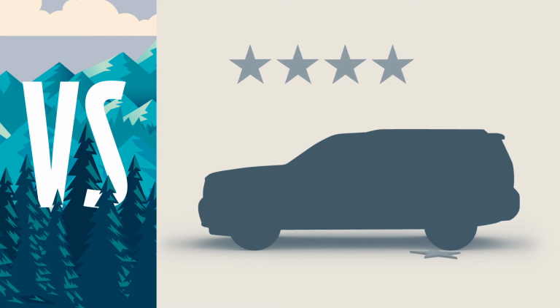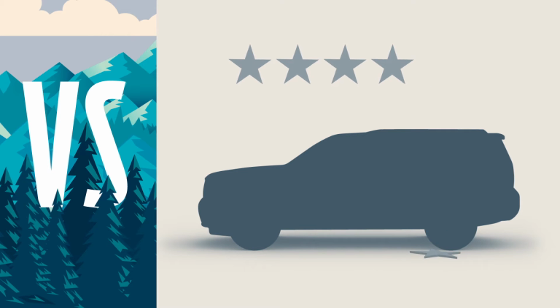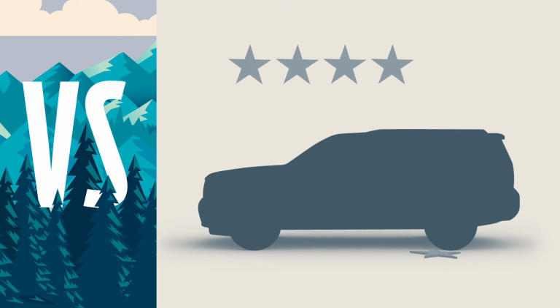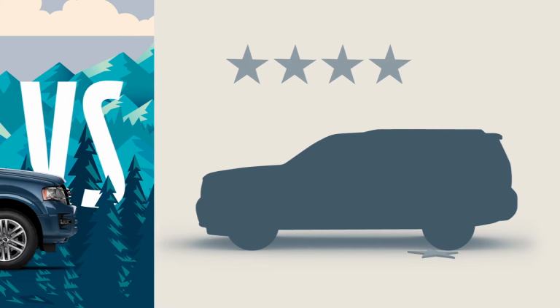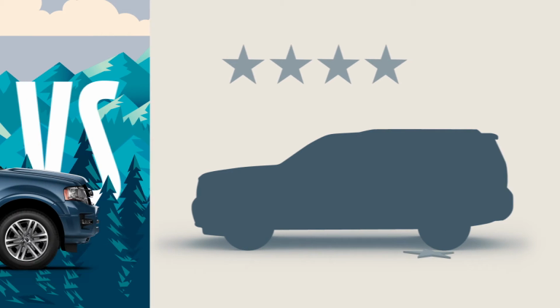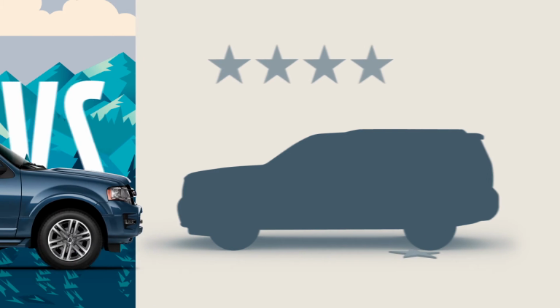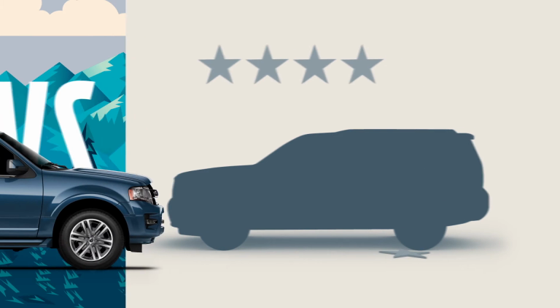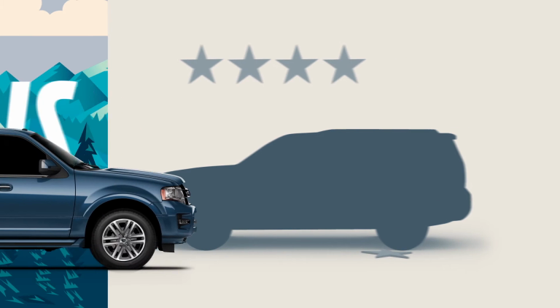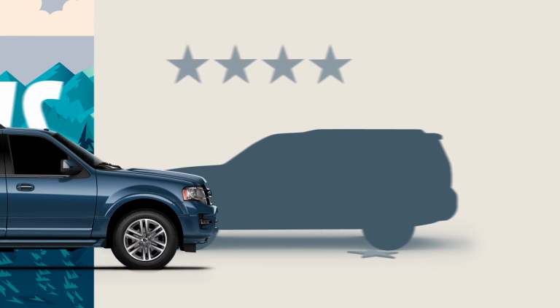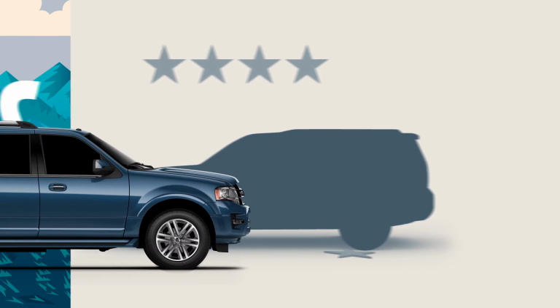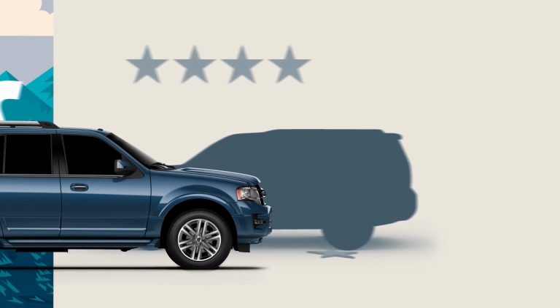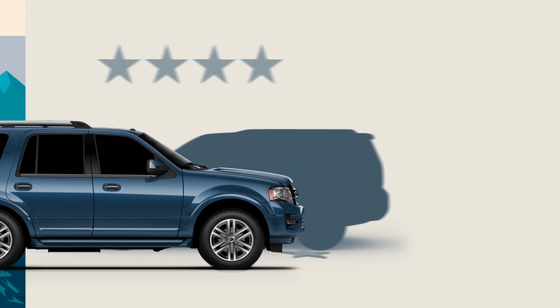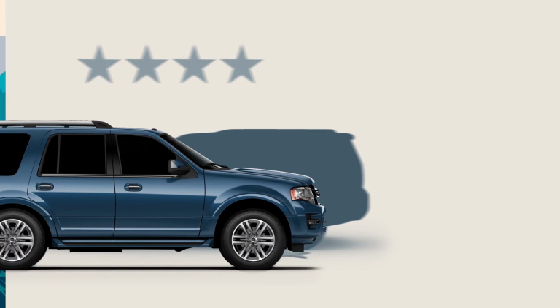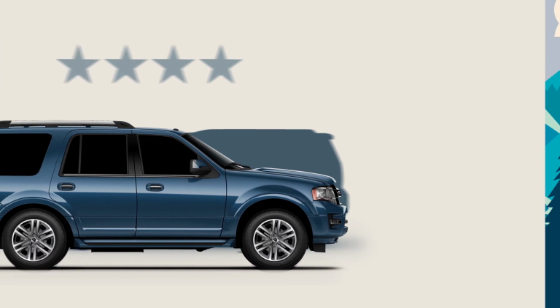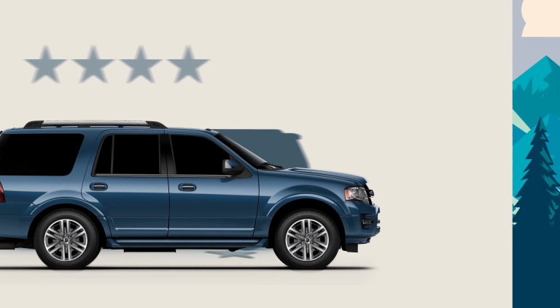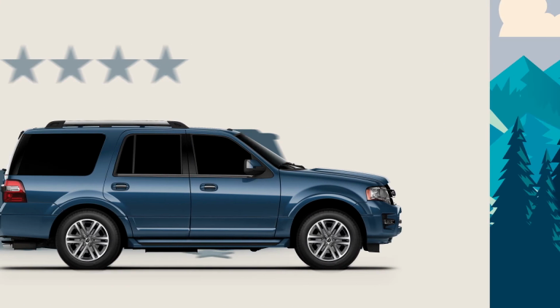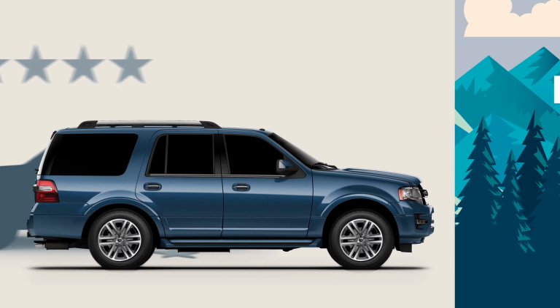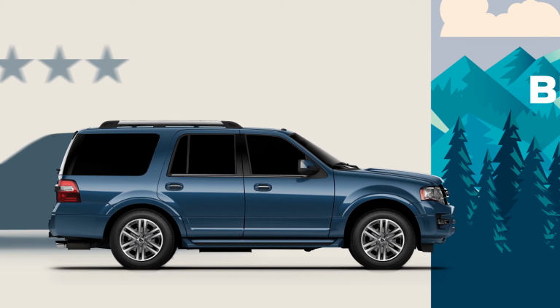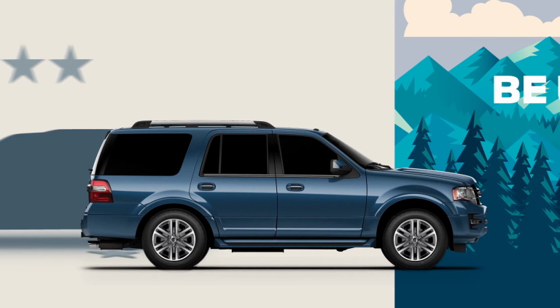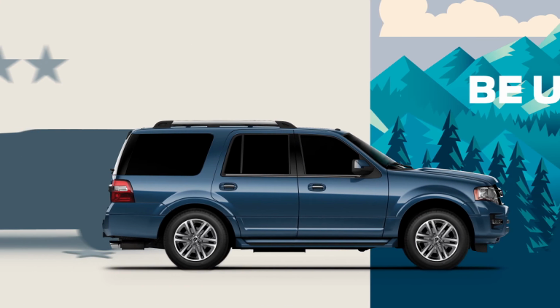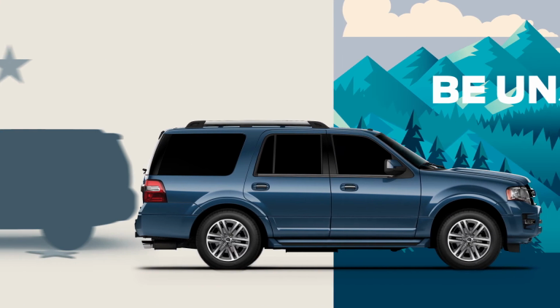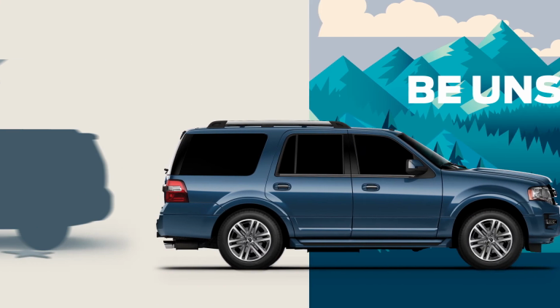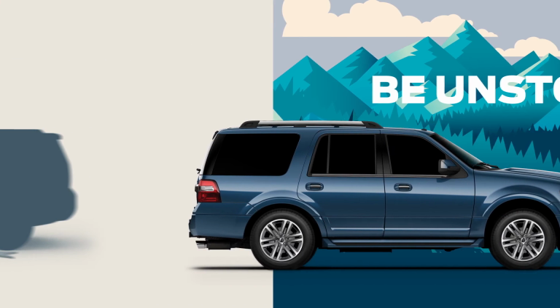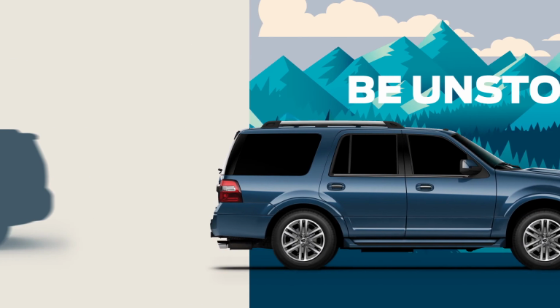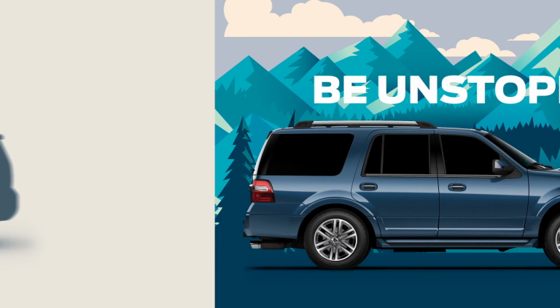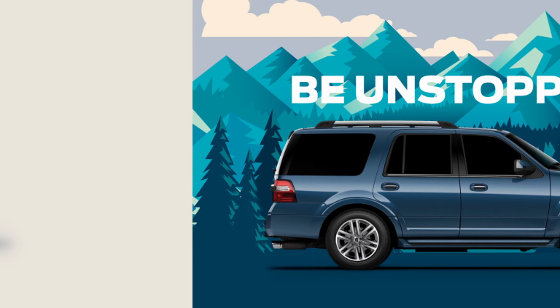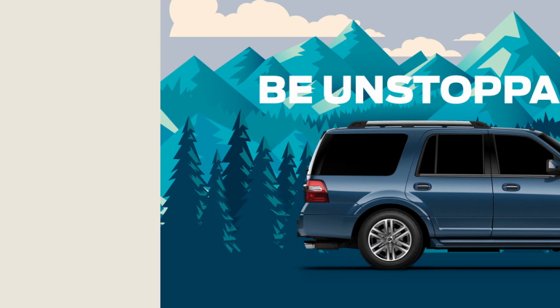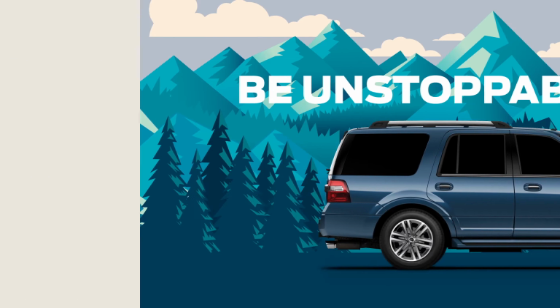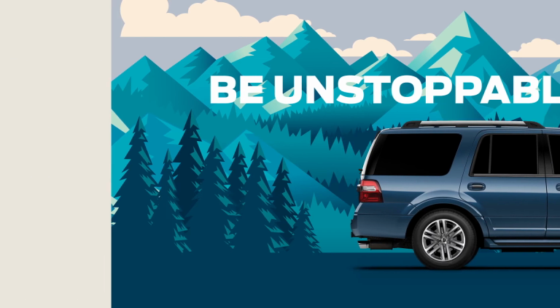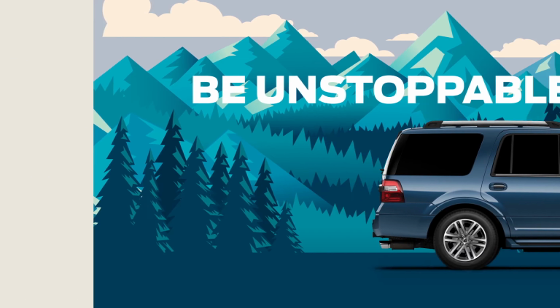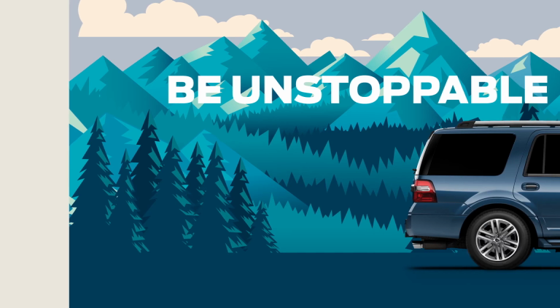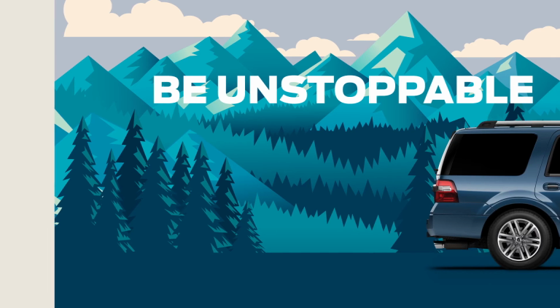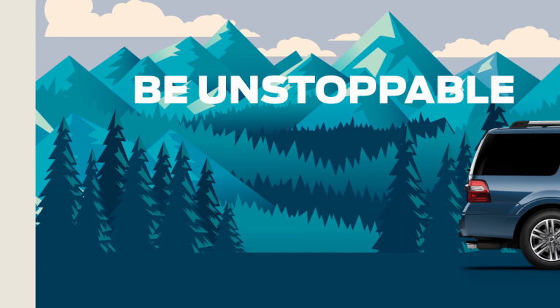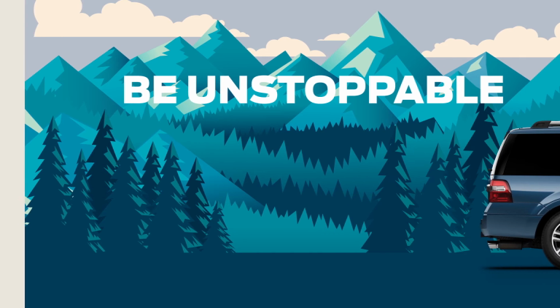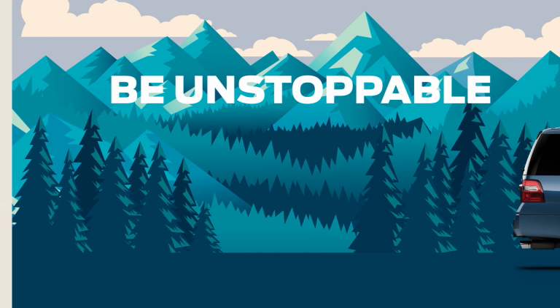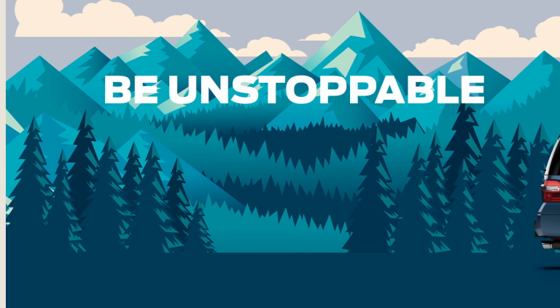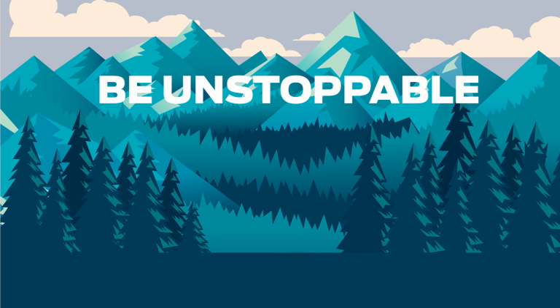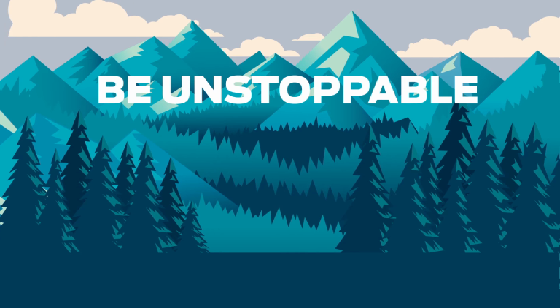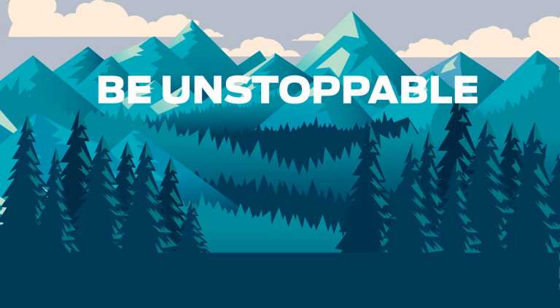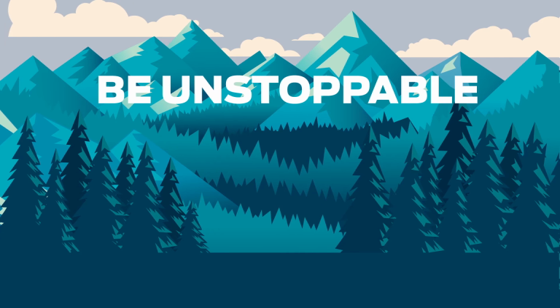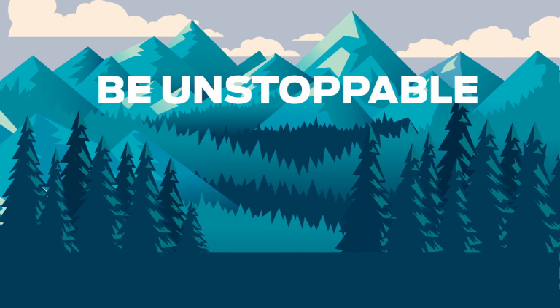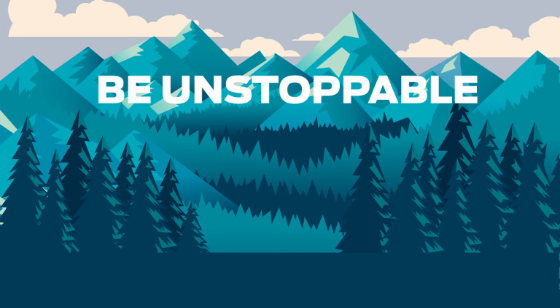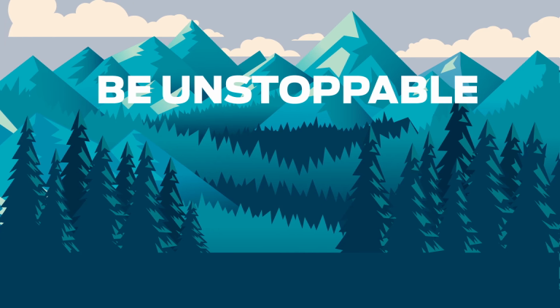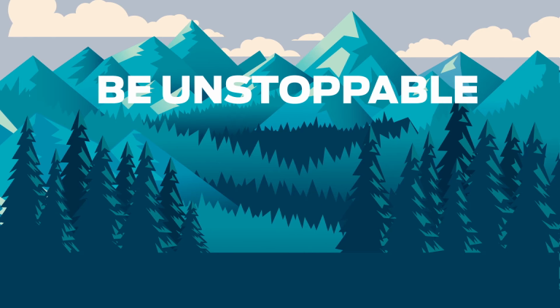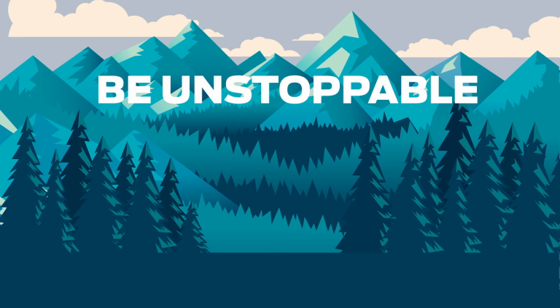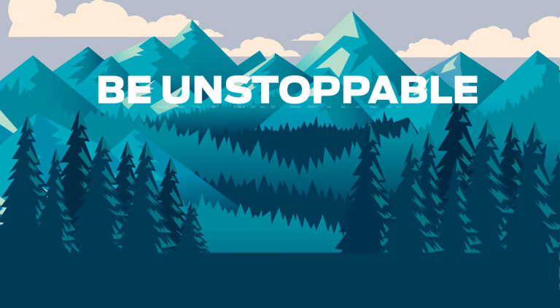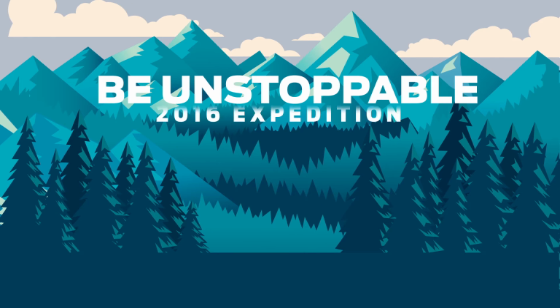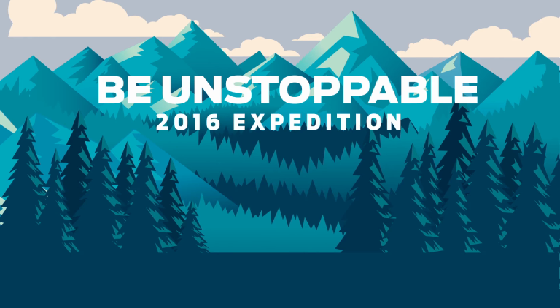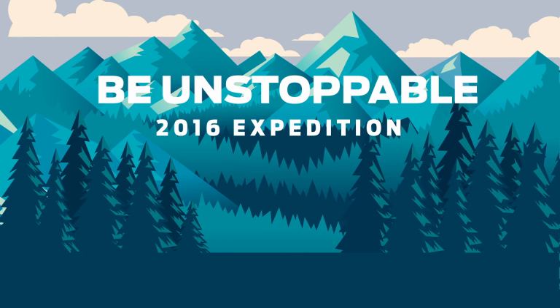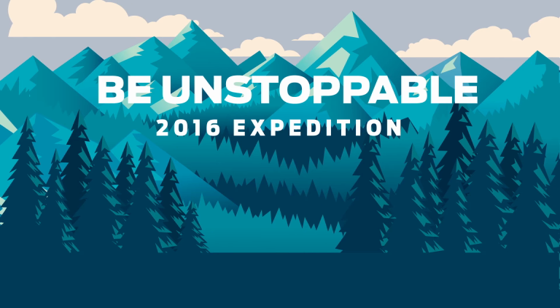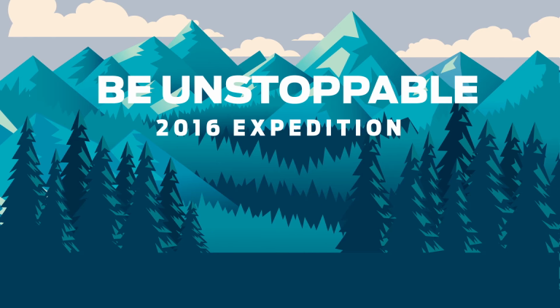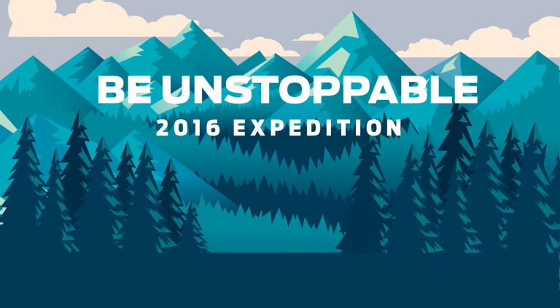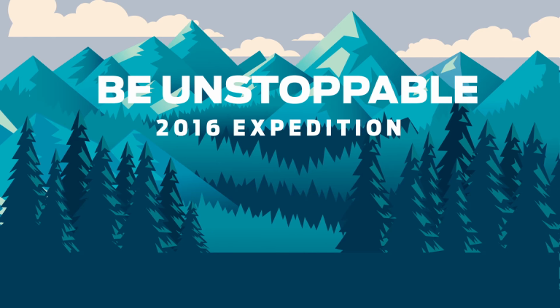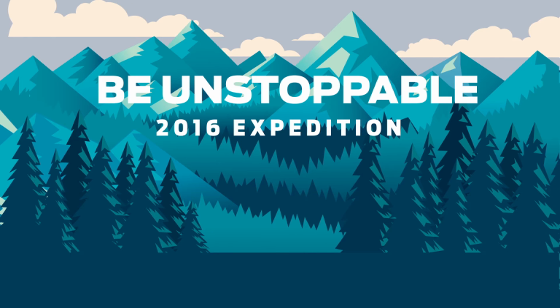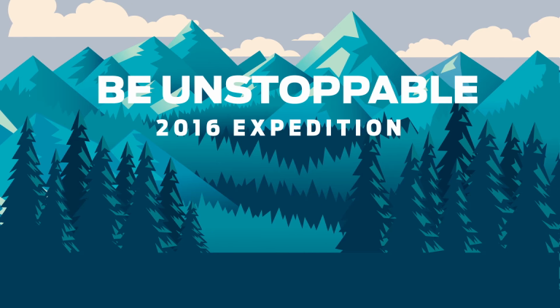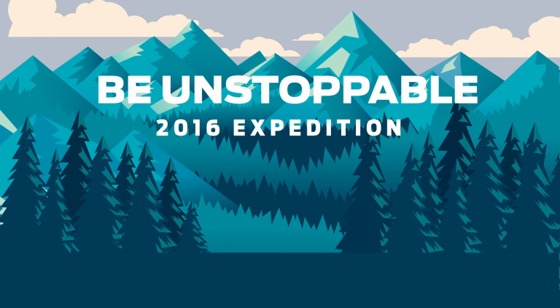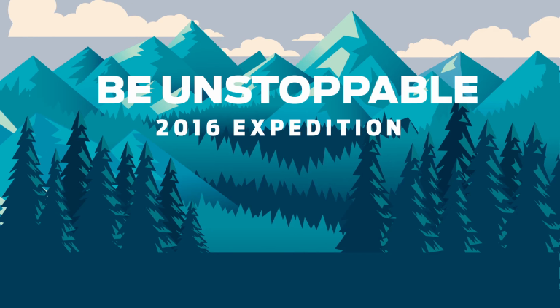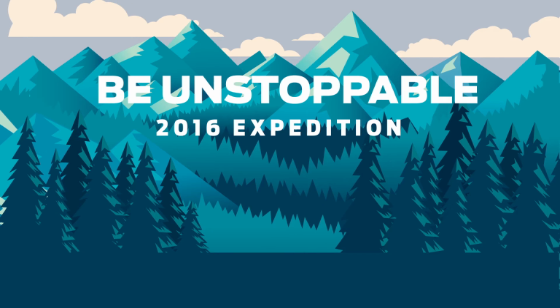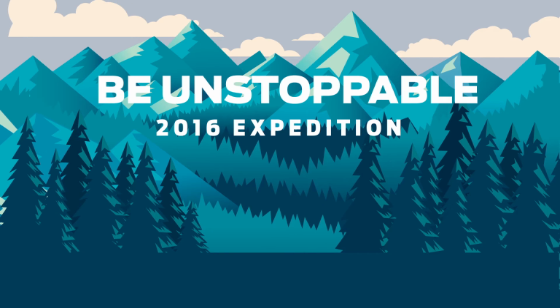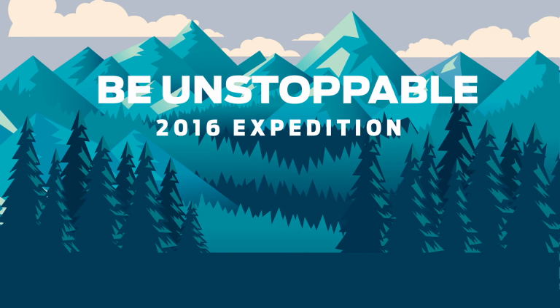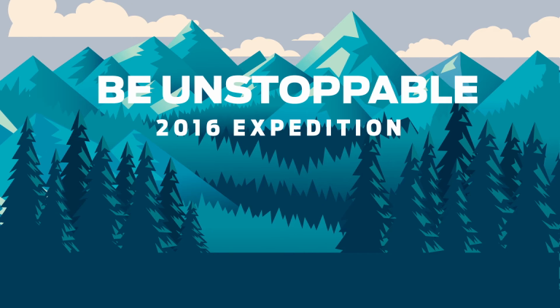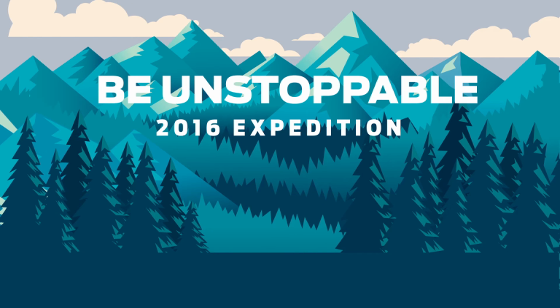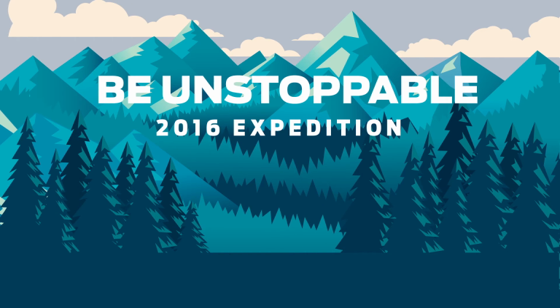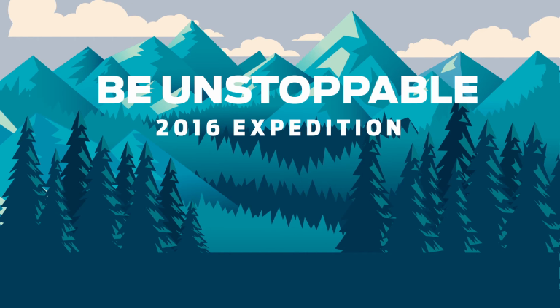While there are many ways to go, there's only one way for you to be unstoppable. The 2016 Ford Expedition.